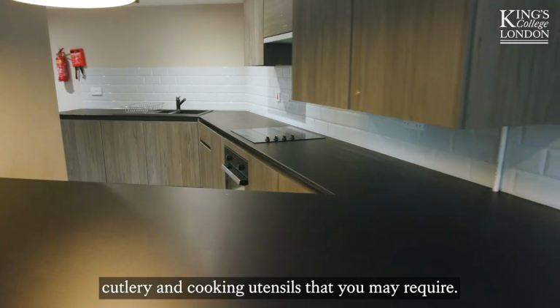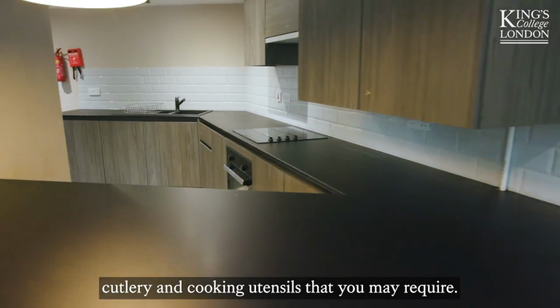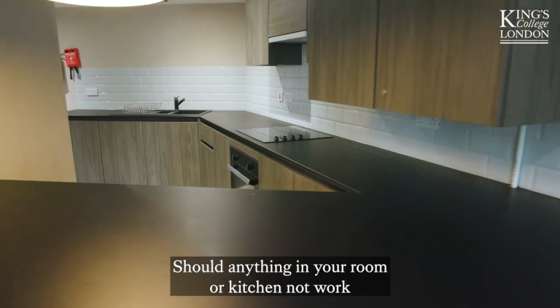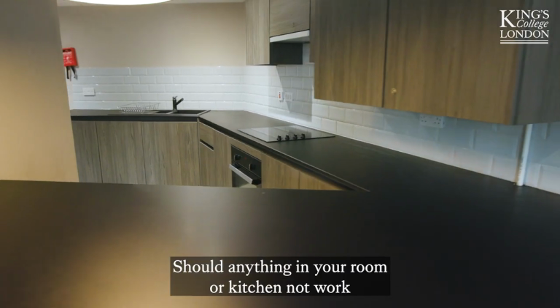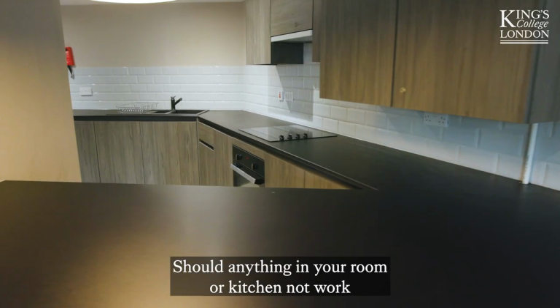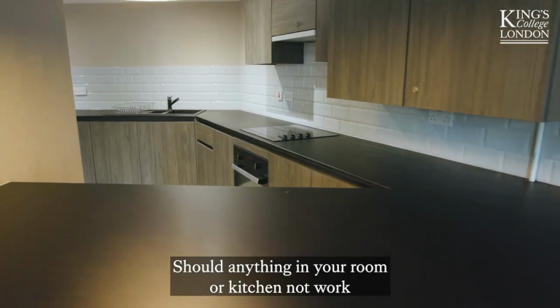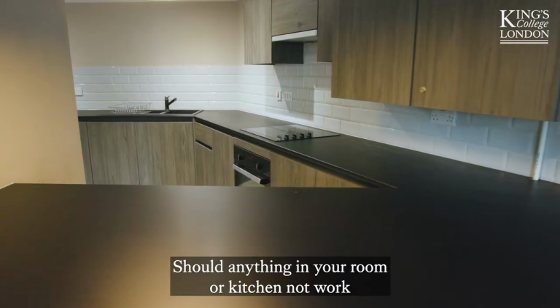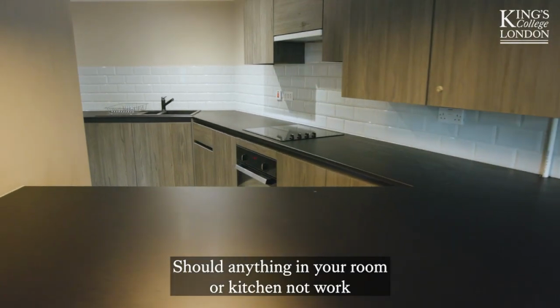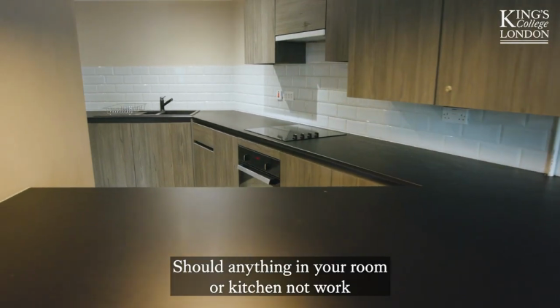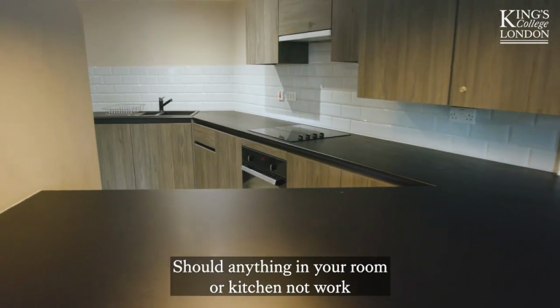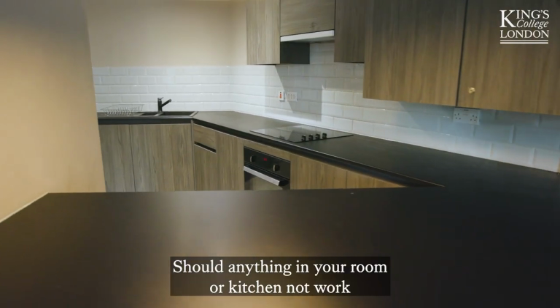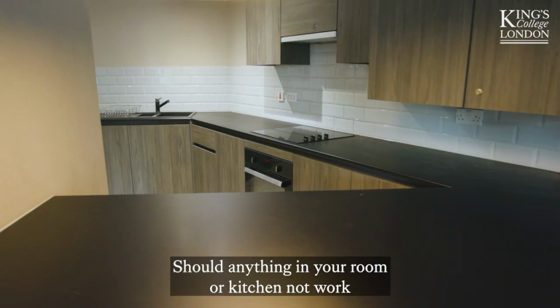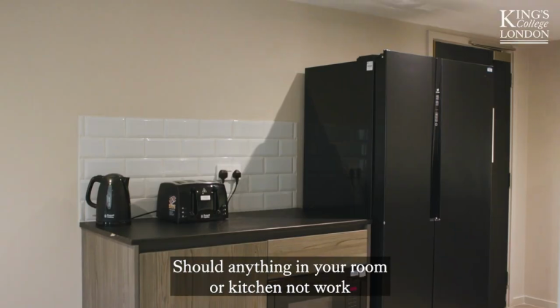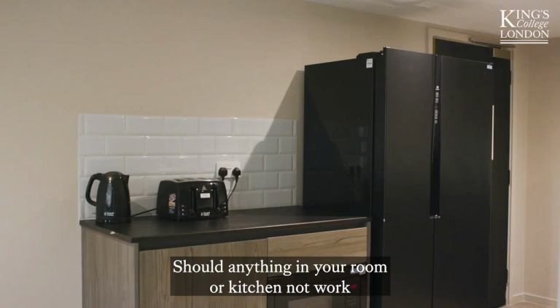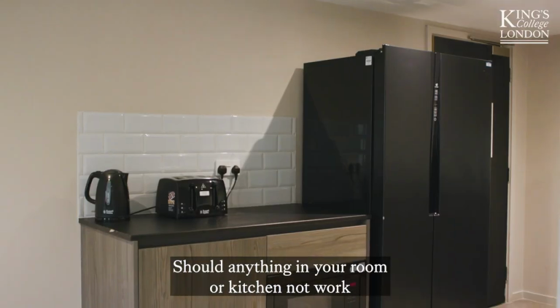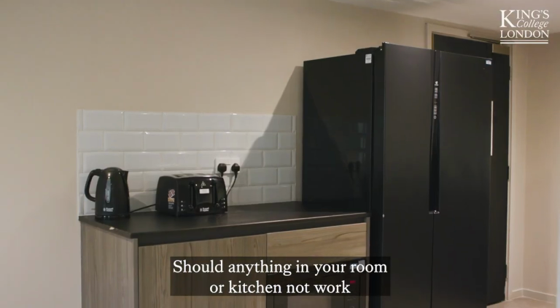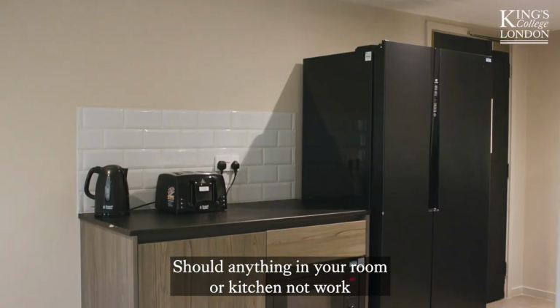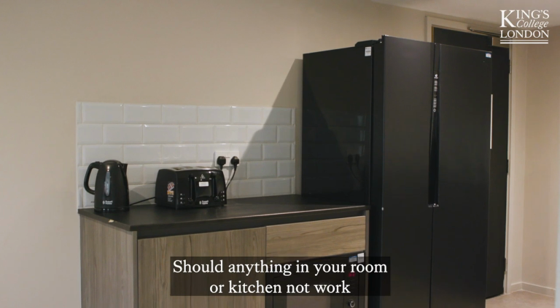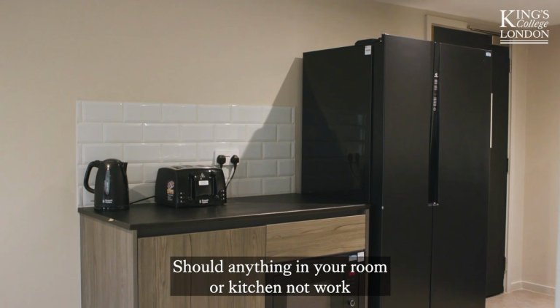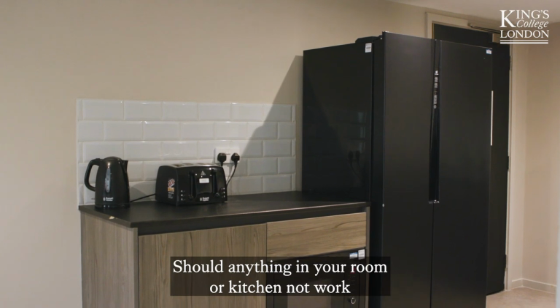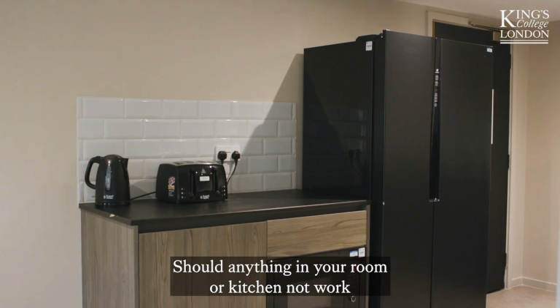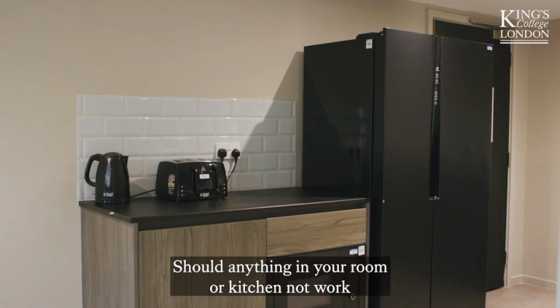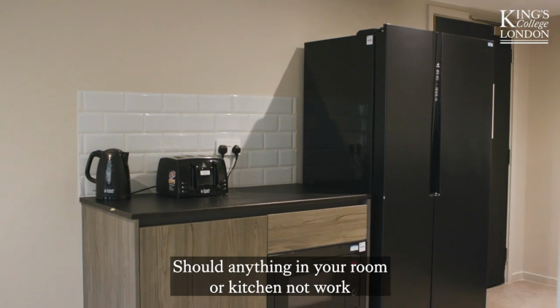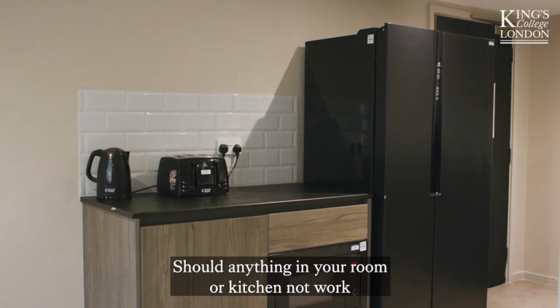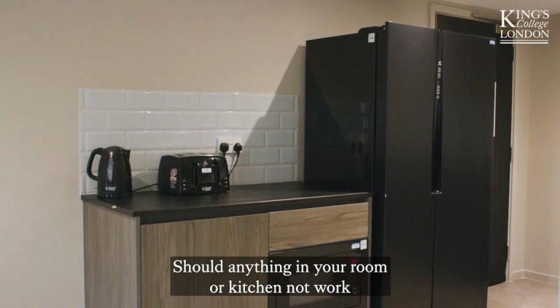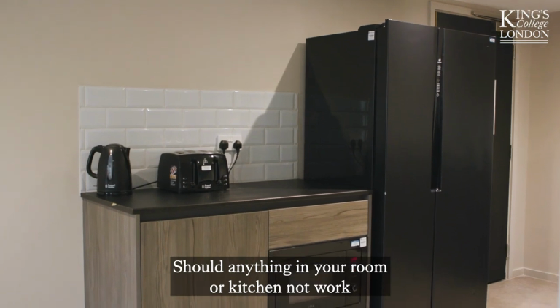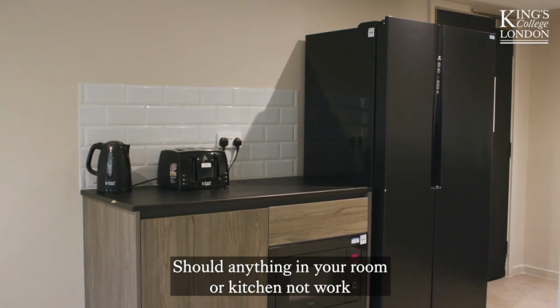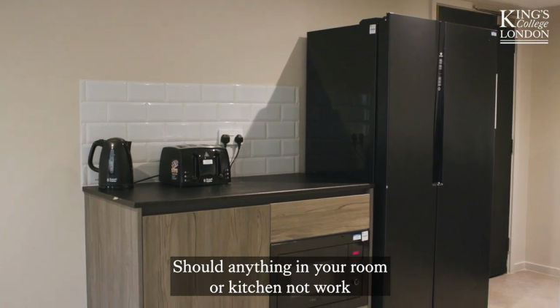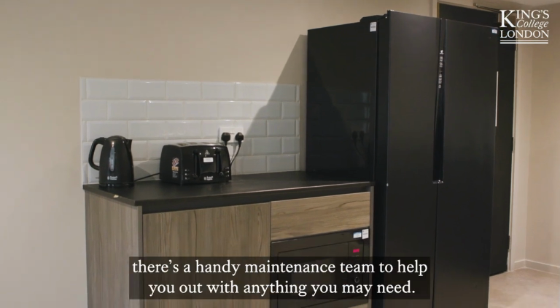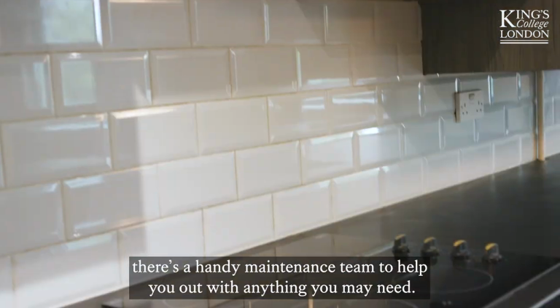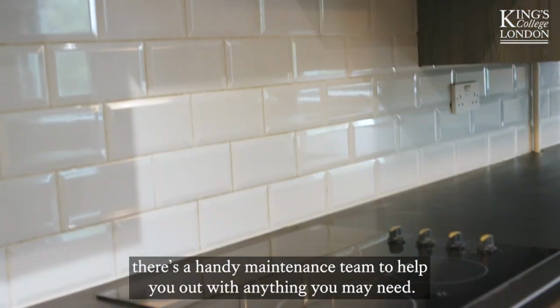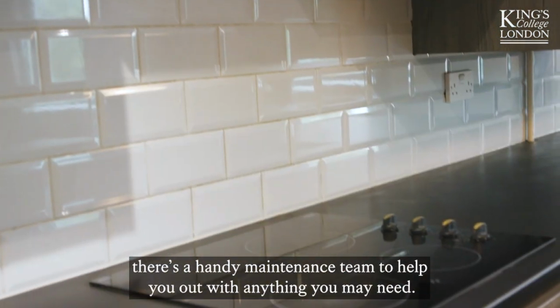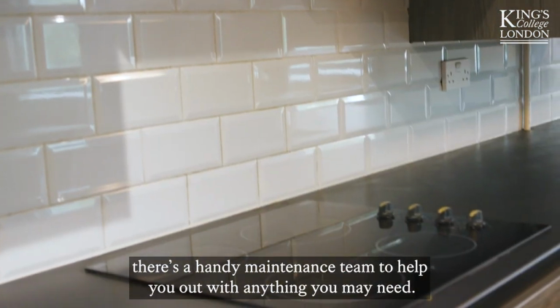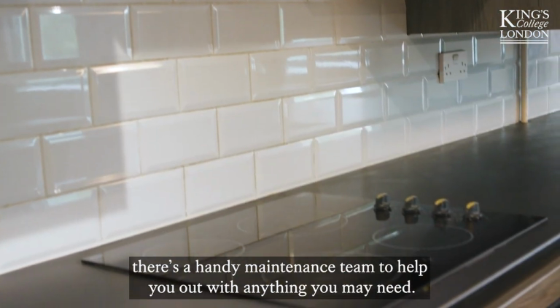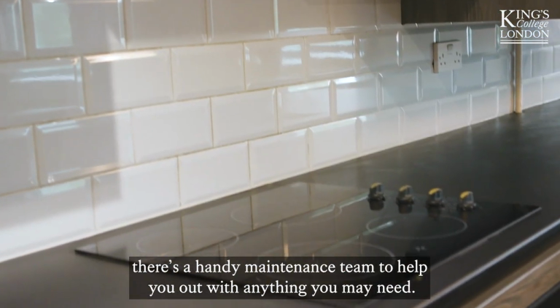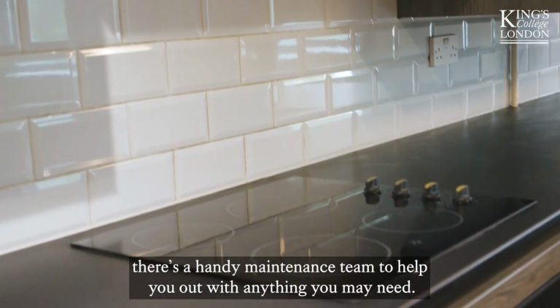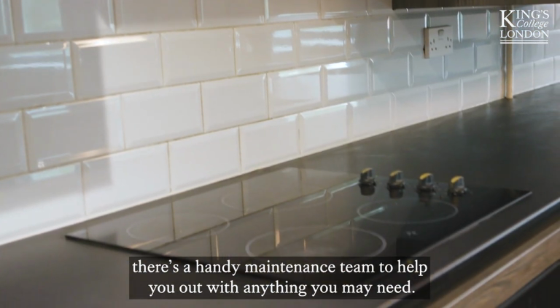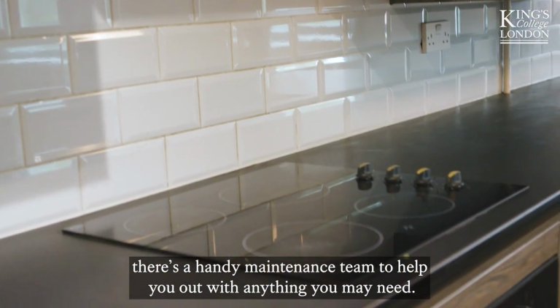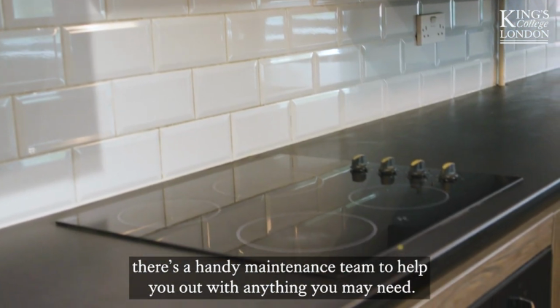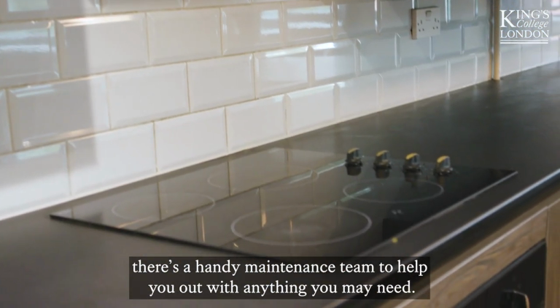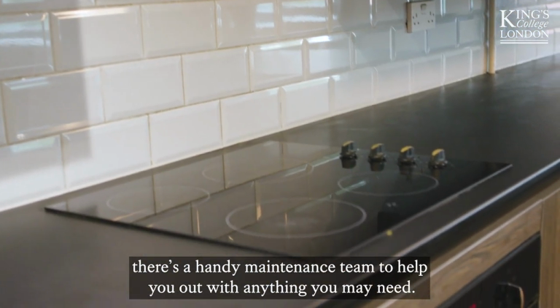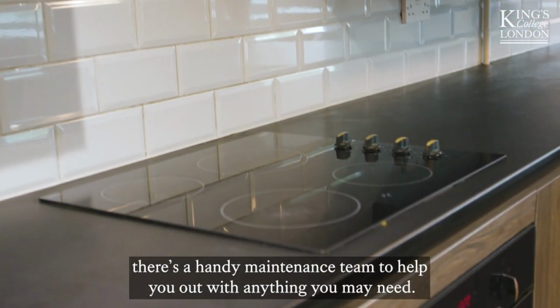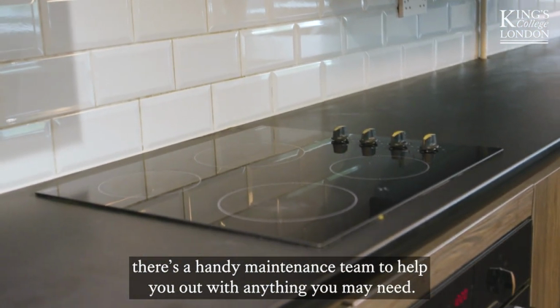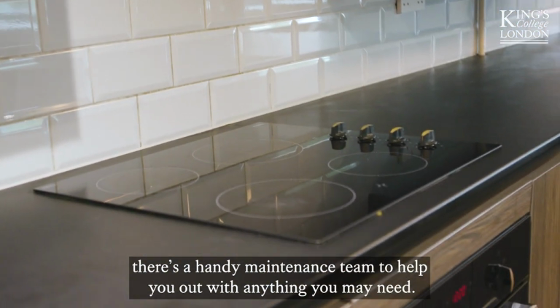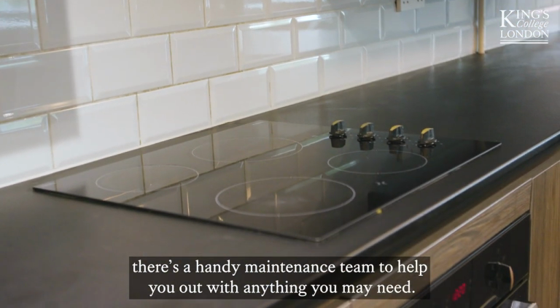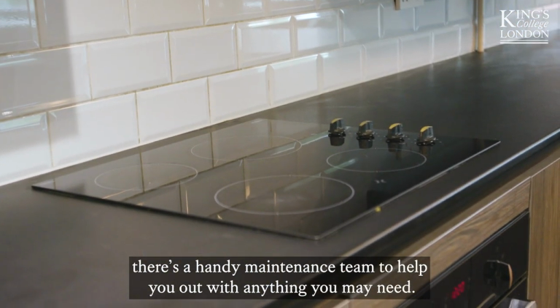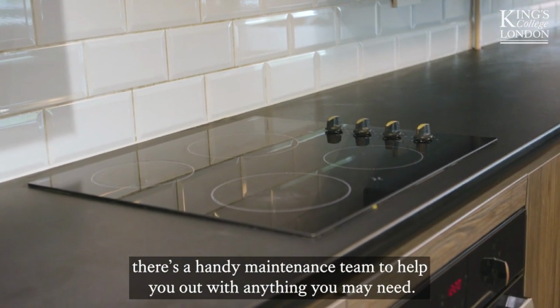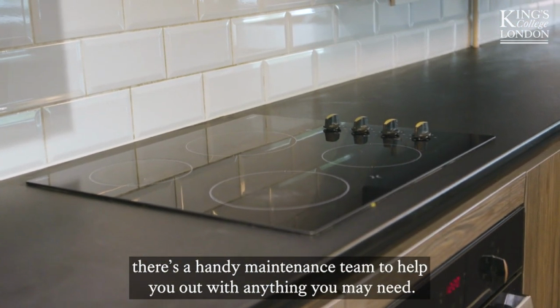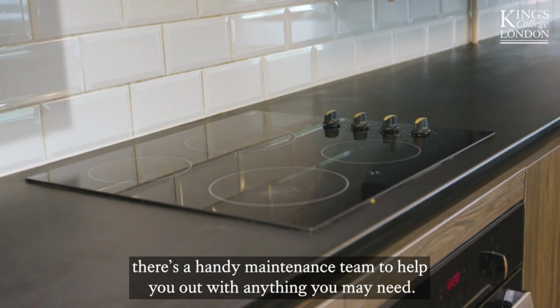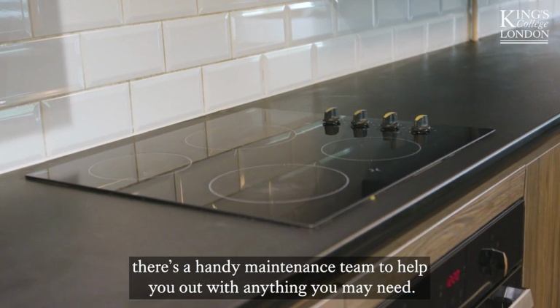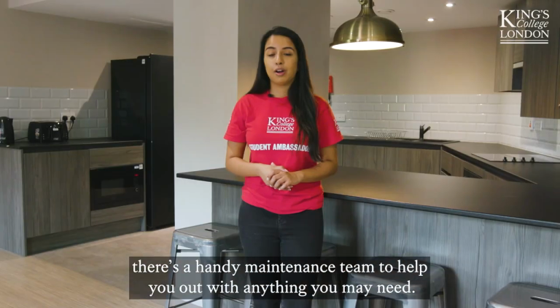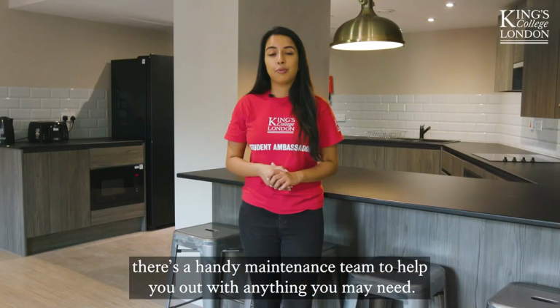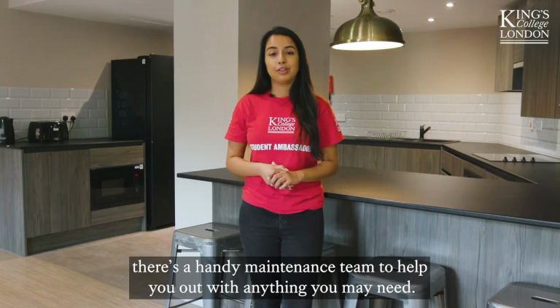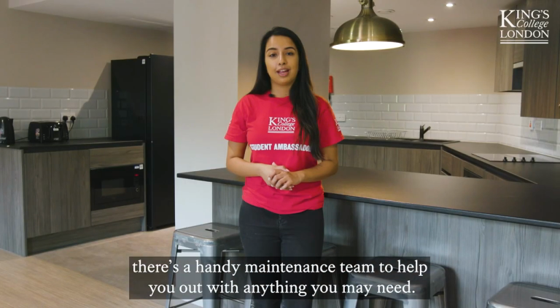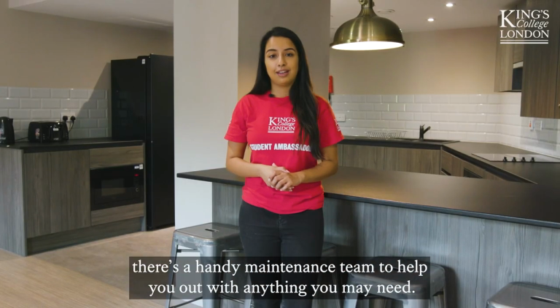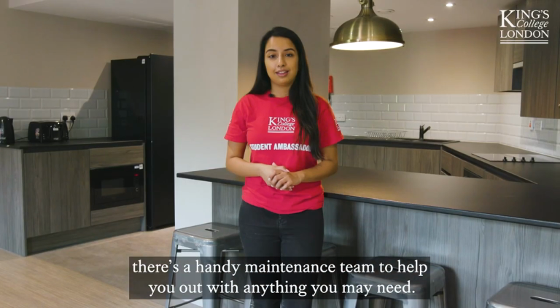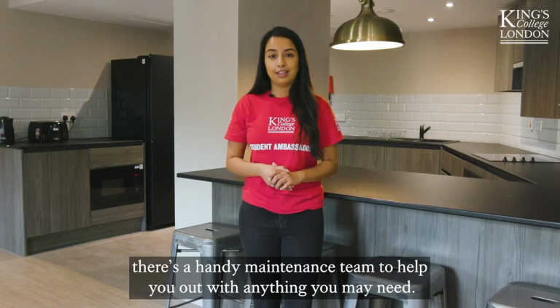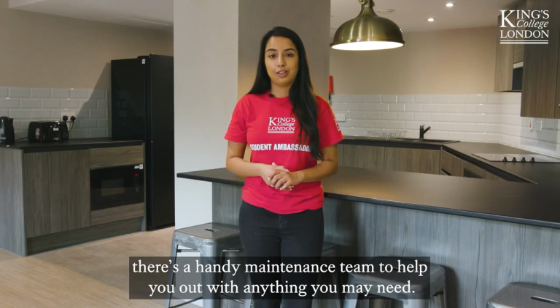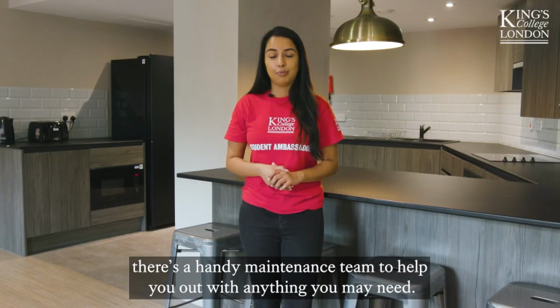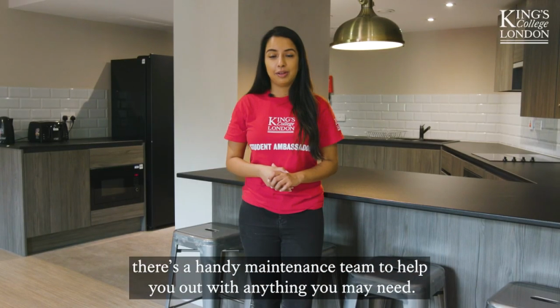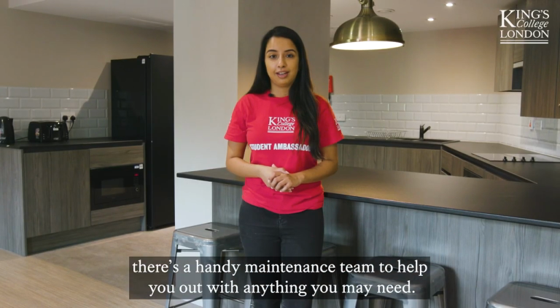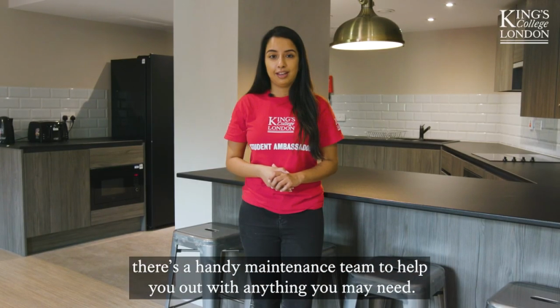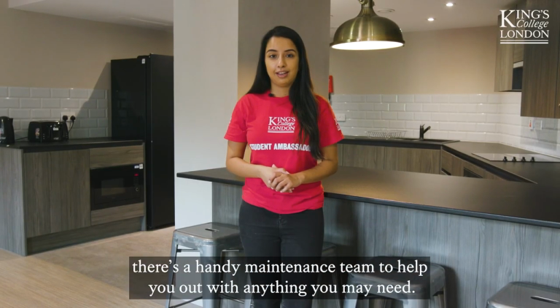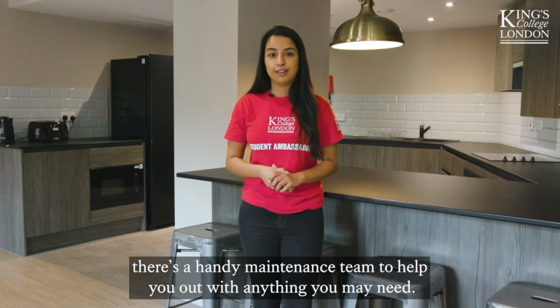Should anything in your room or kitchen not work, there's a handy maintenance team to help you out with anything you may need.